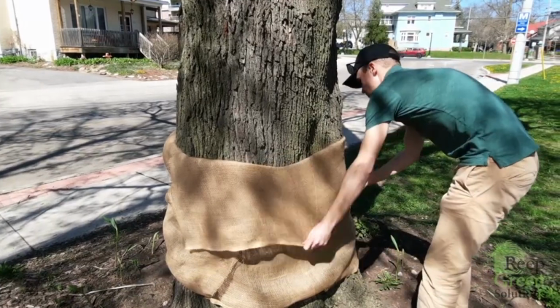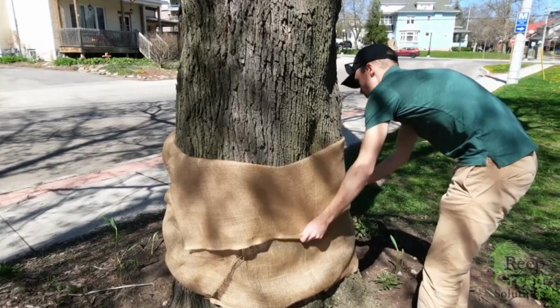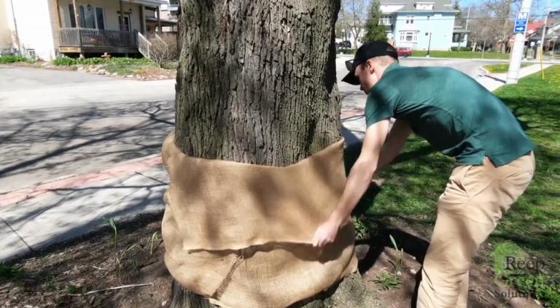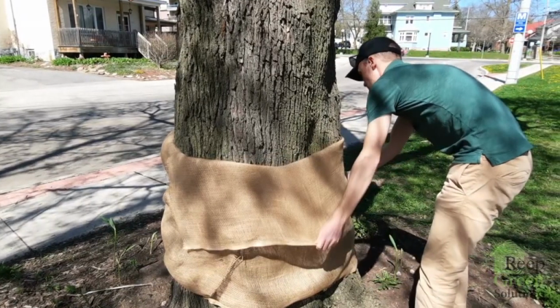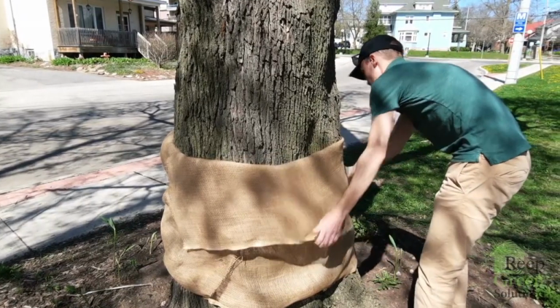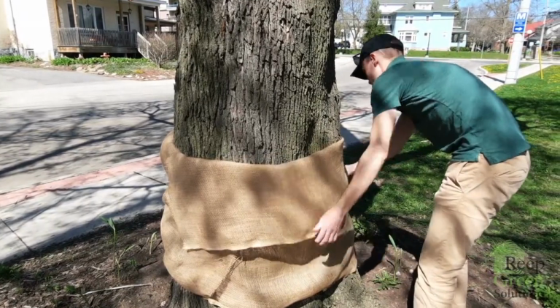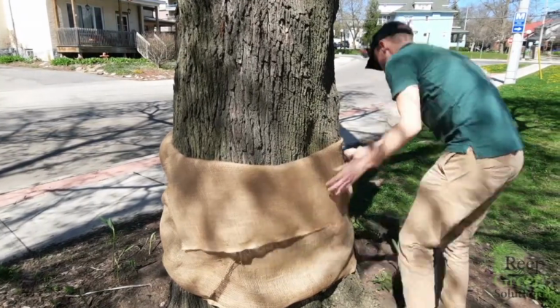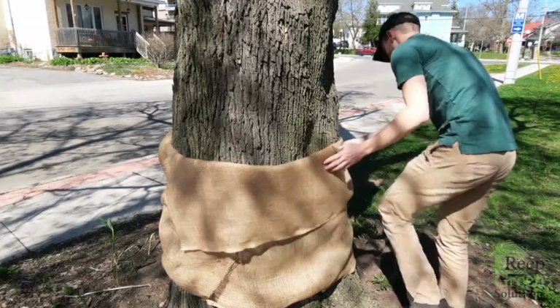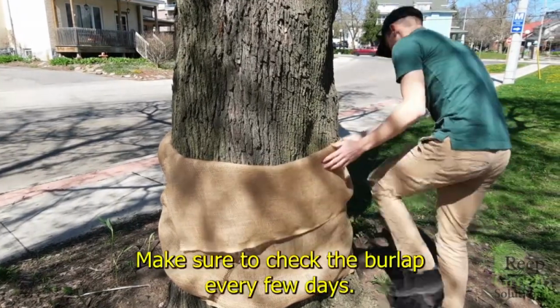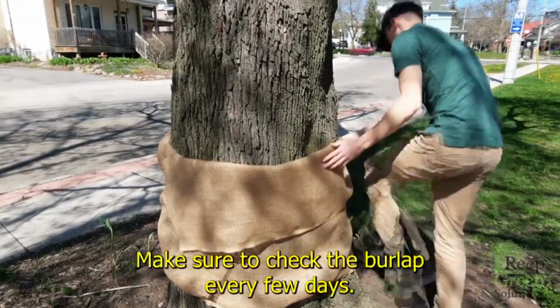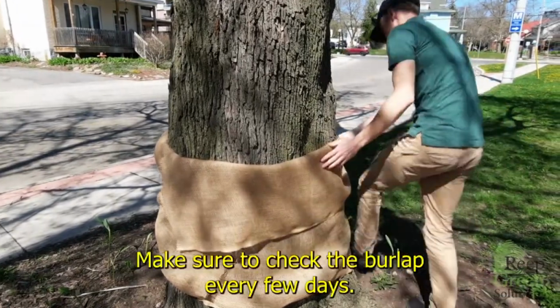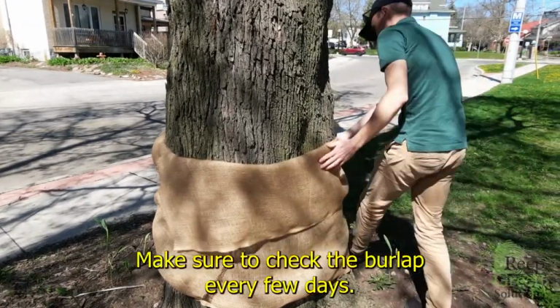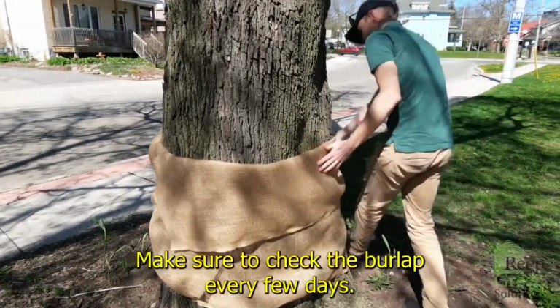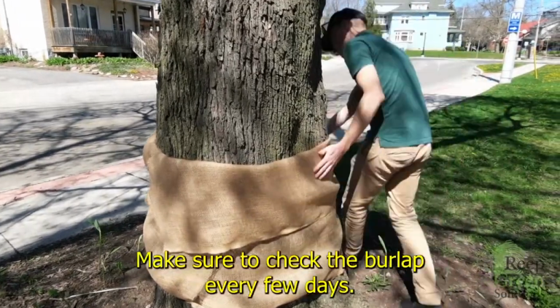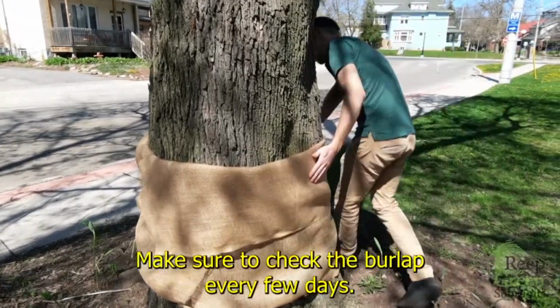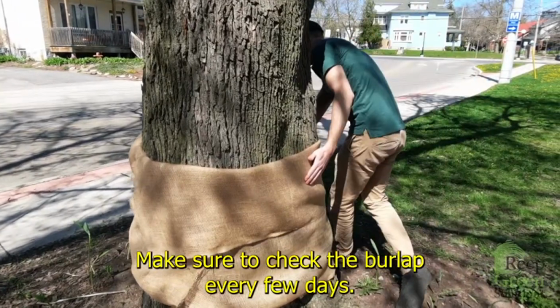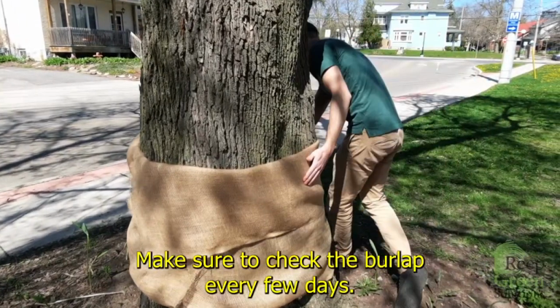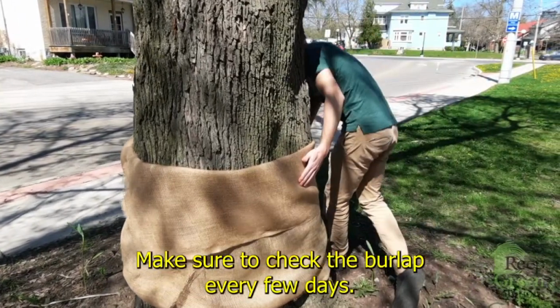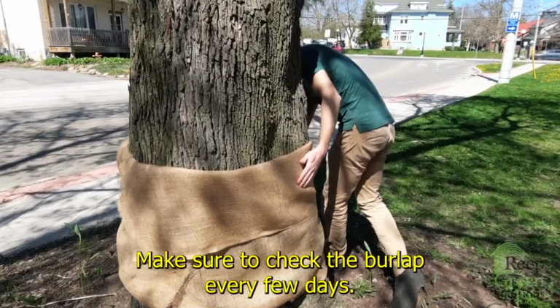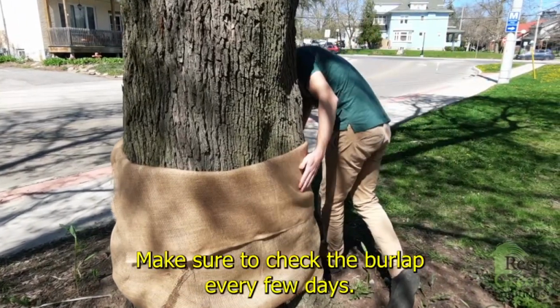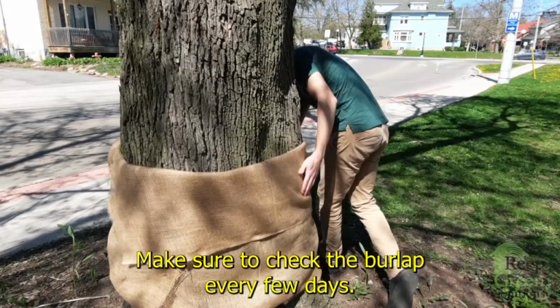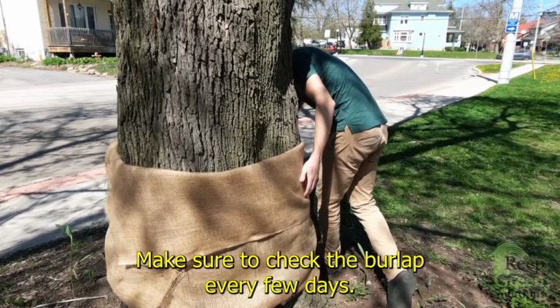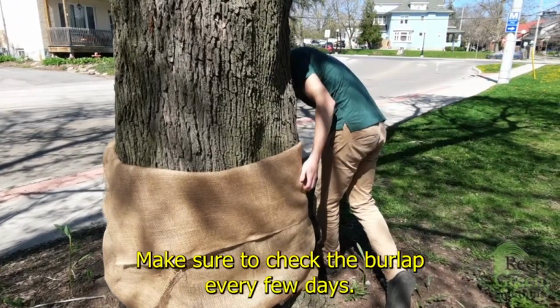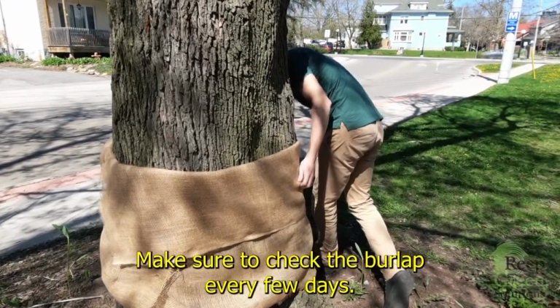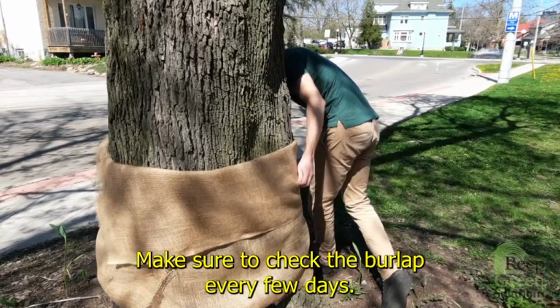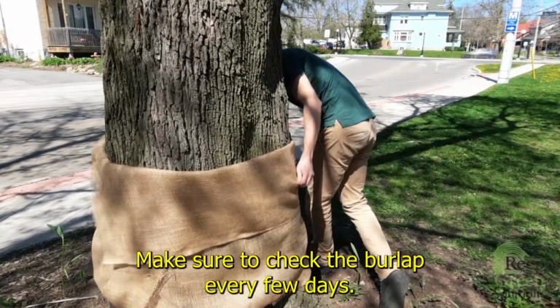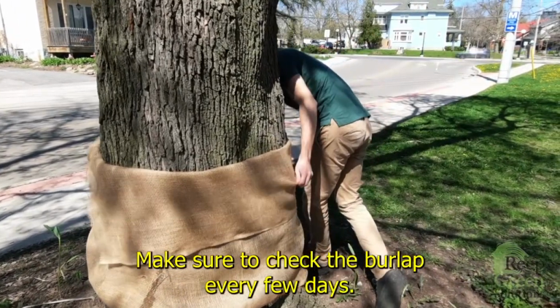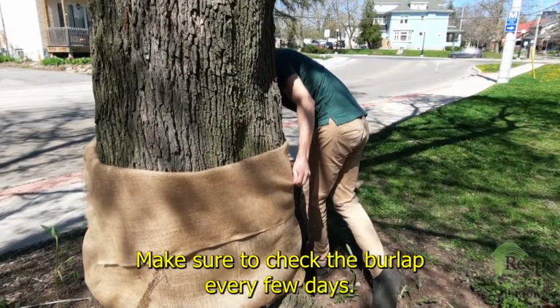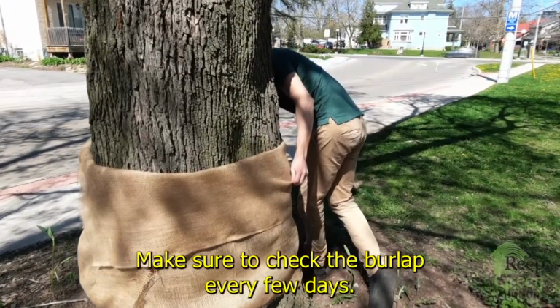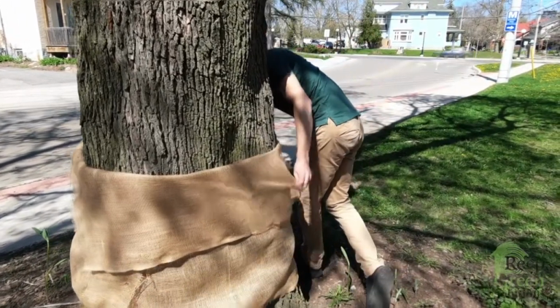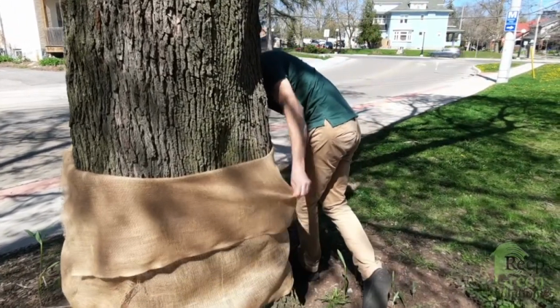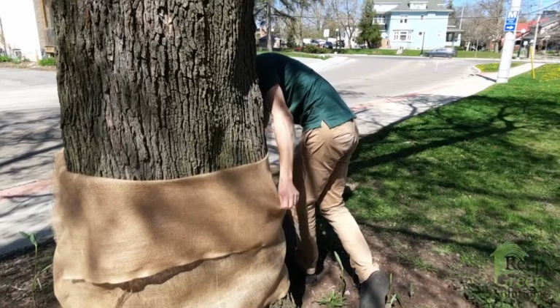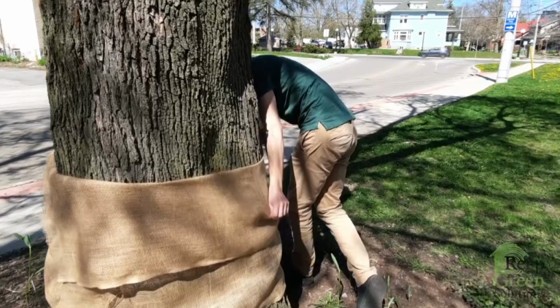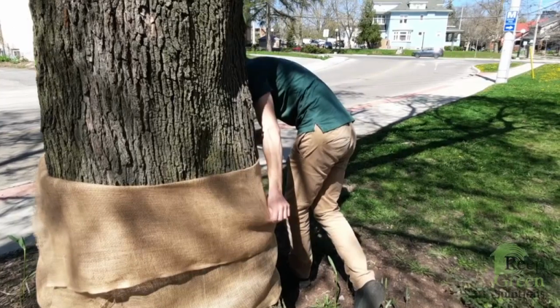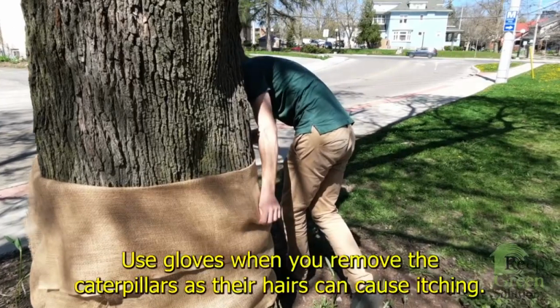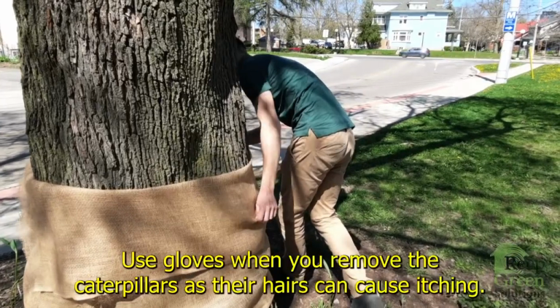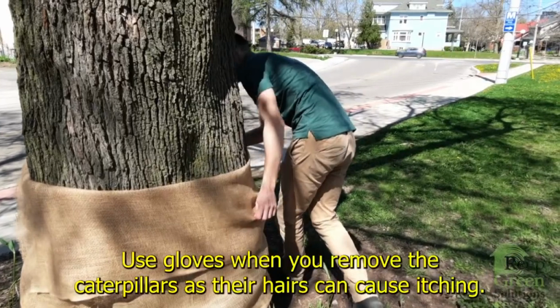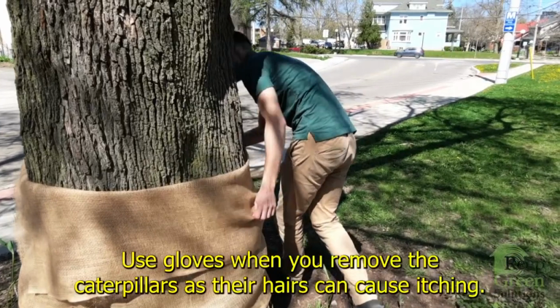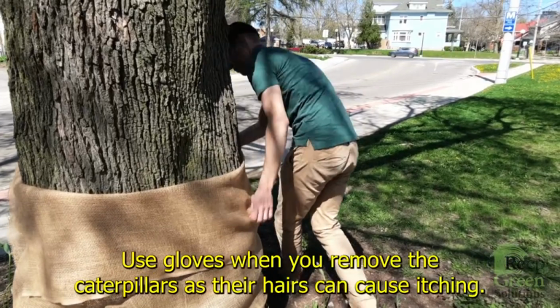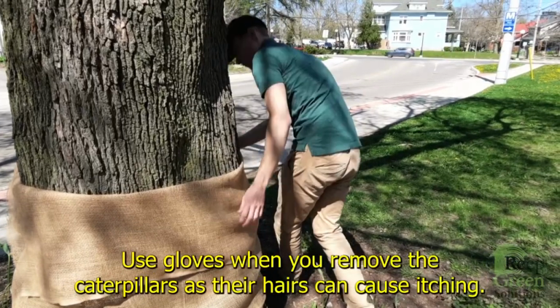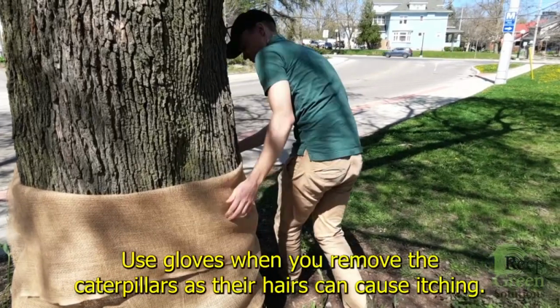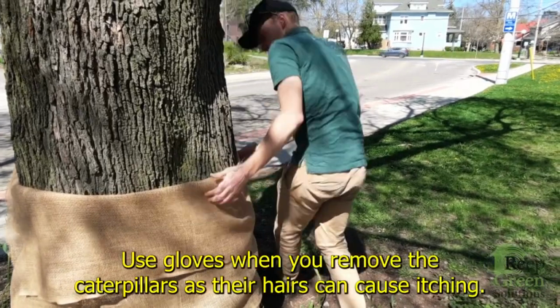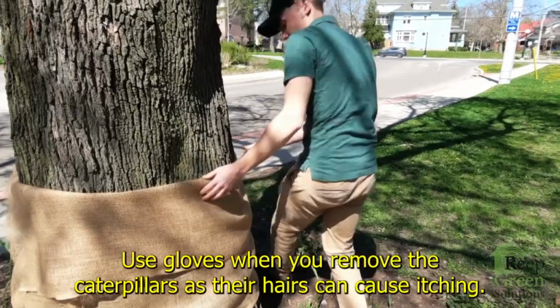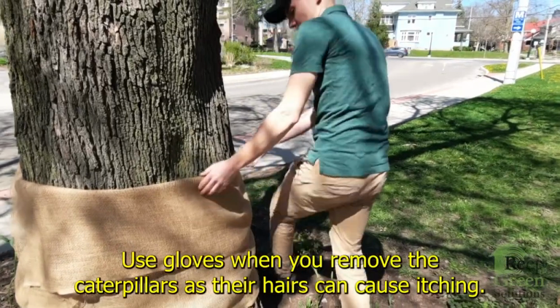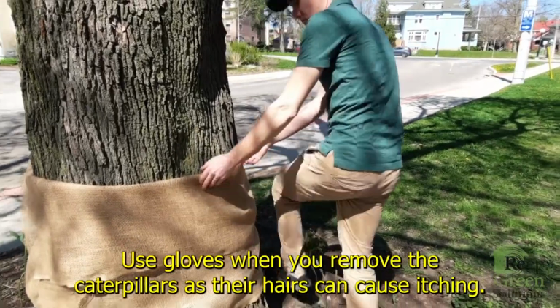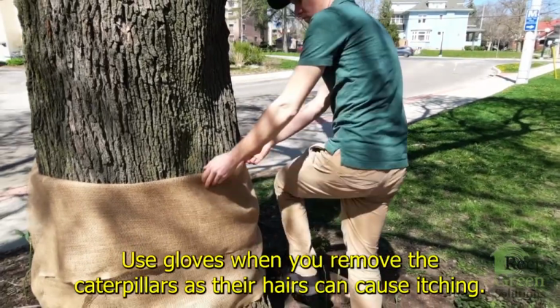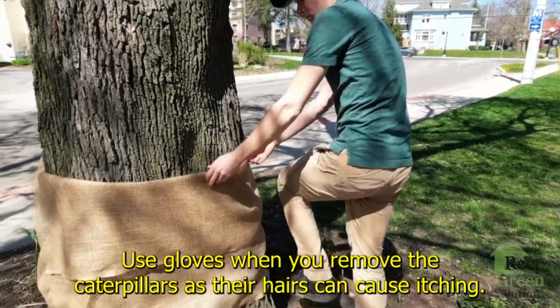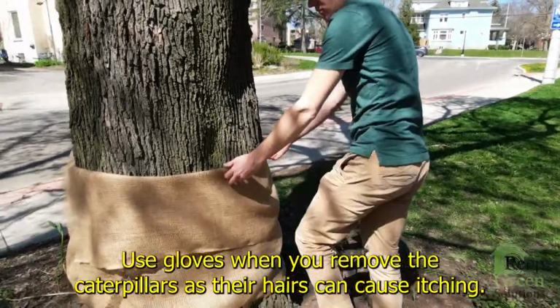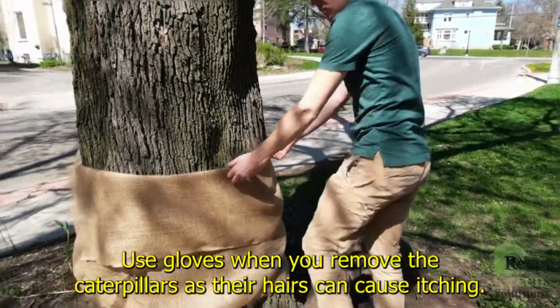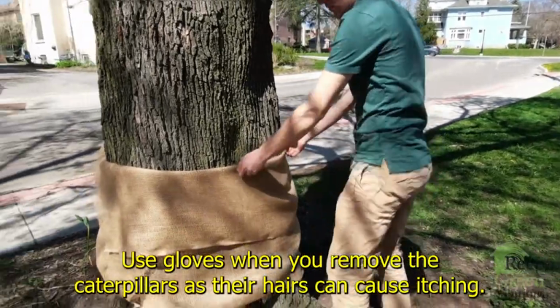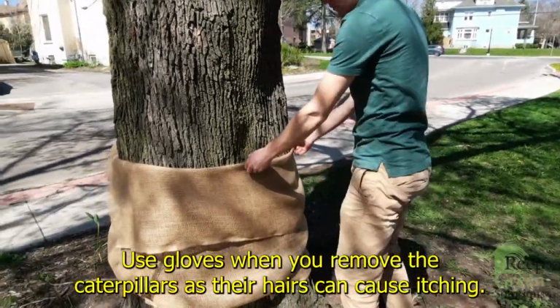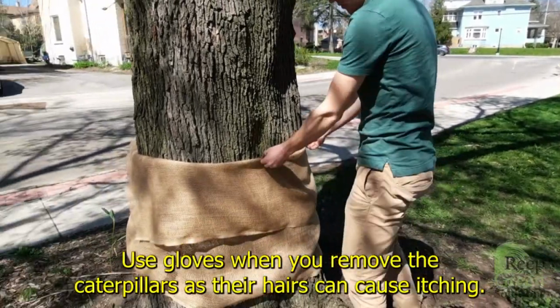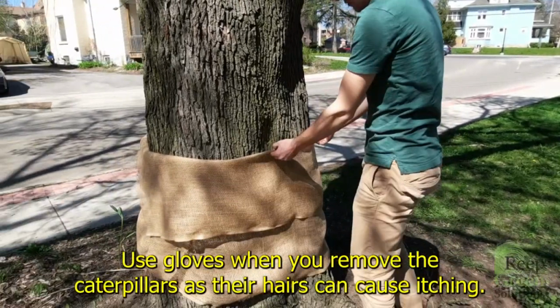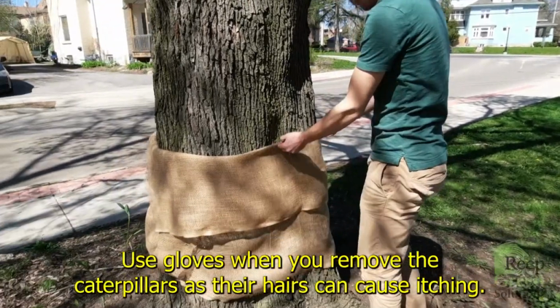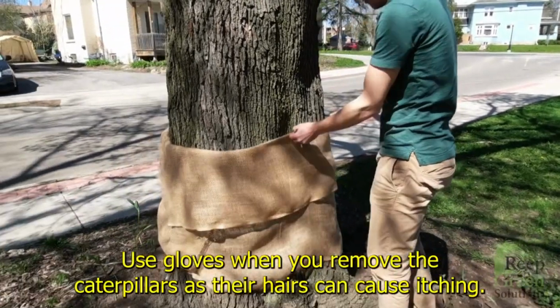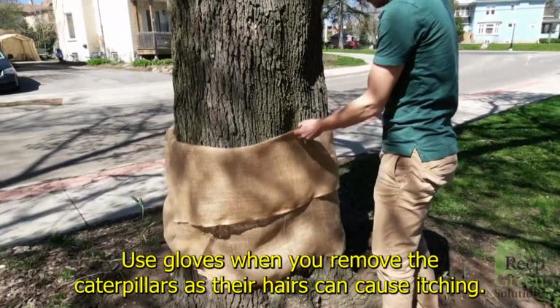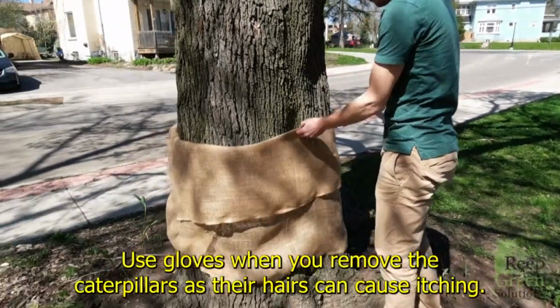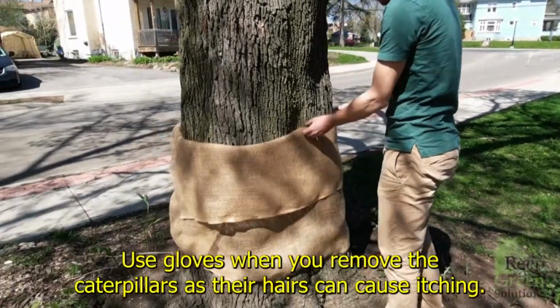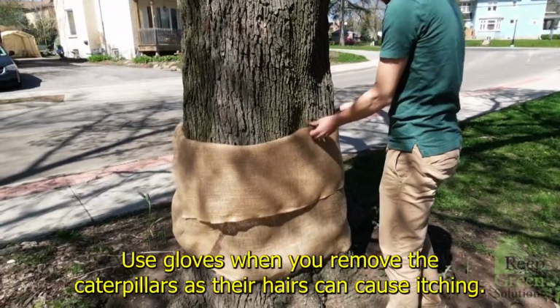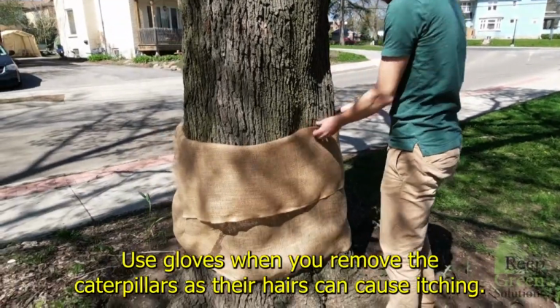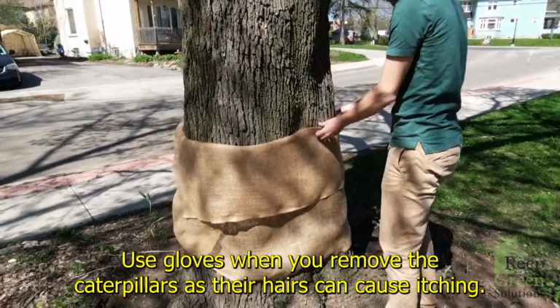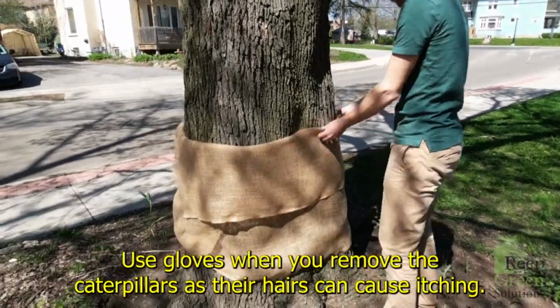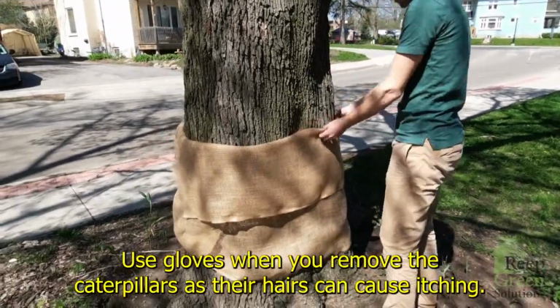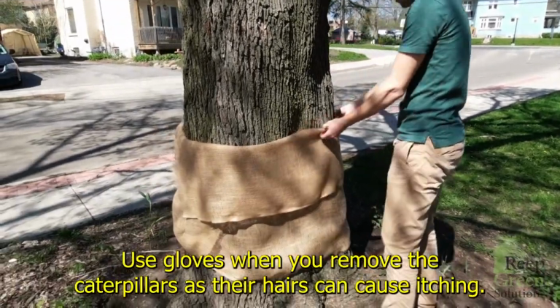Make sure to check the burlap every few days. Use gloves when you remove the caterpillars as their hairs can cause itching.